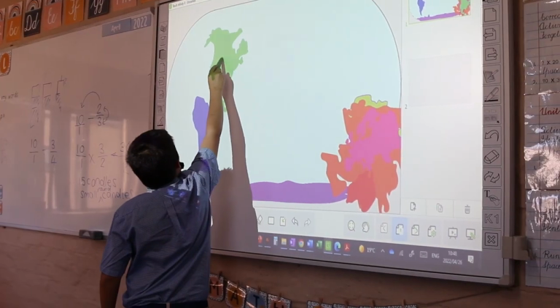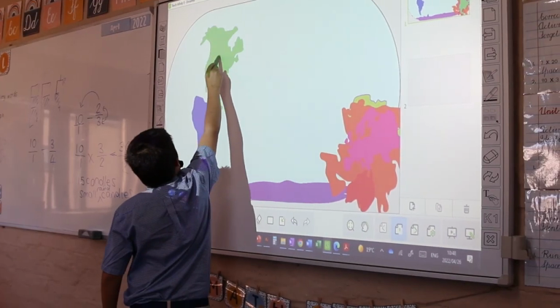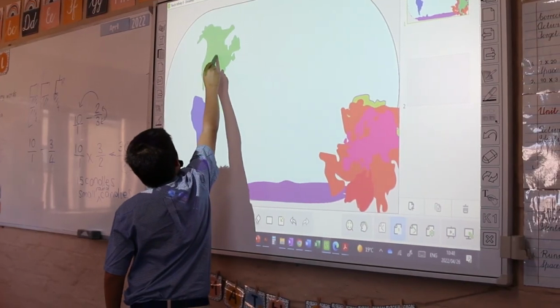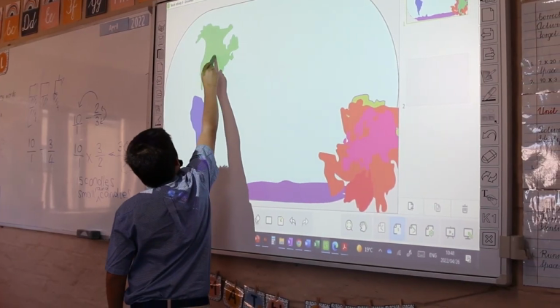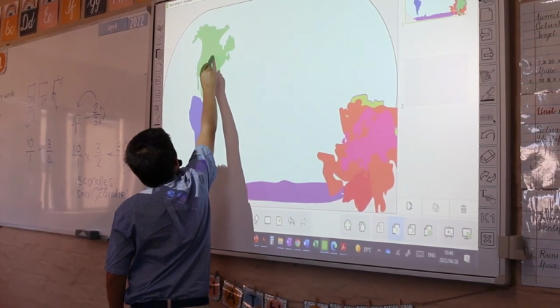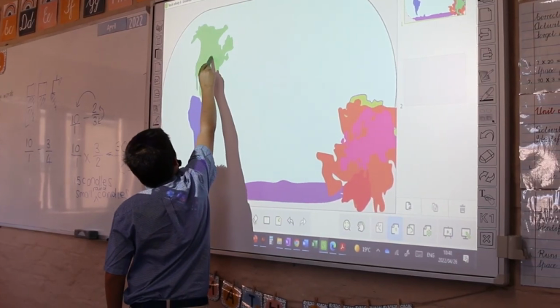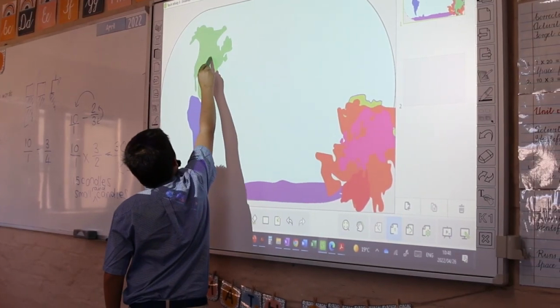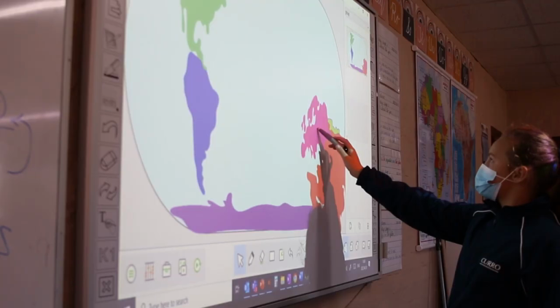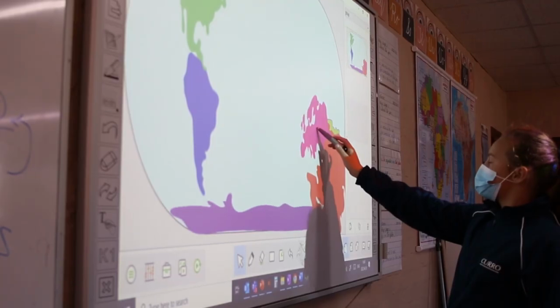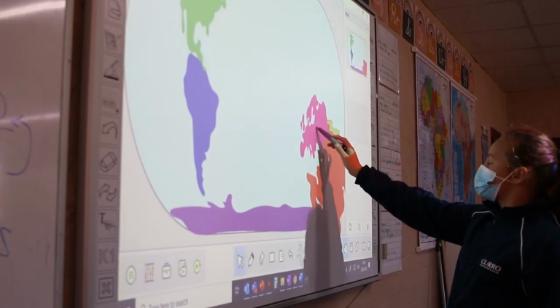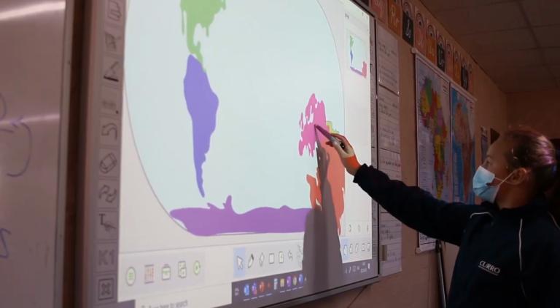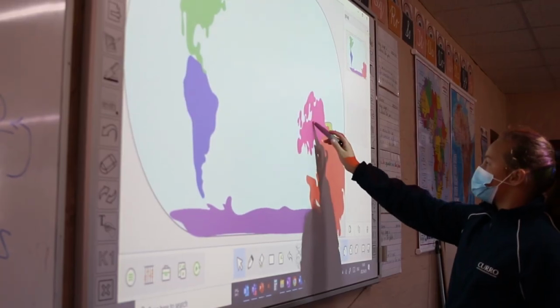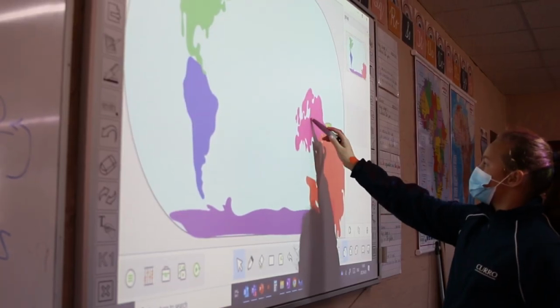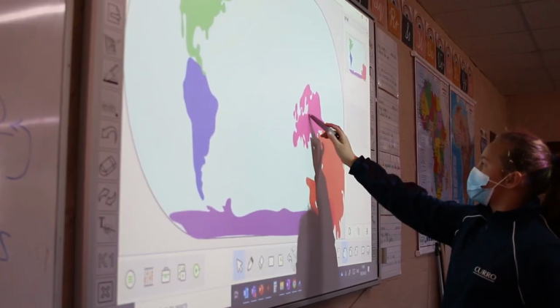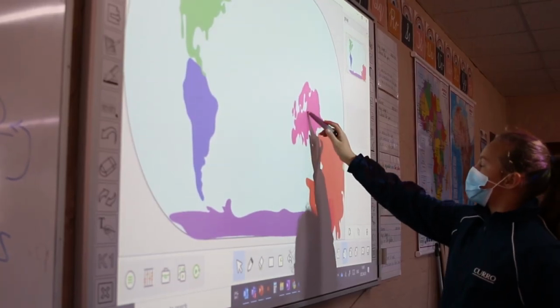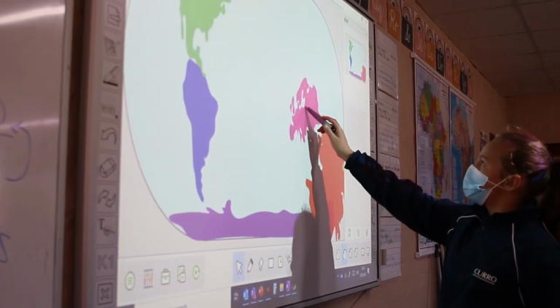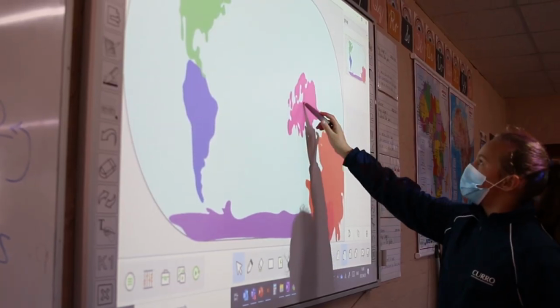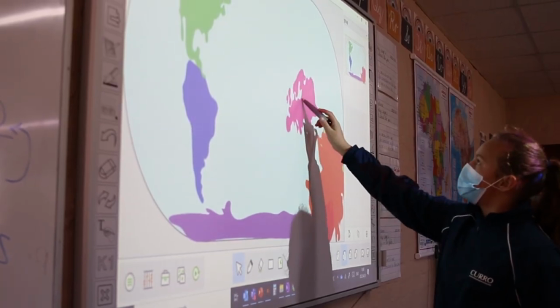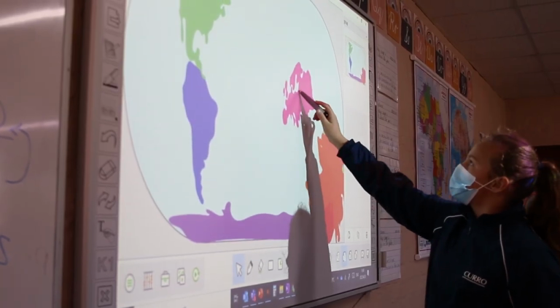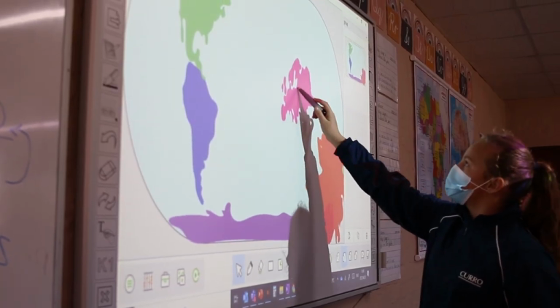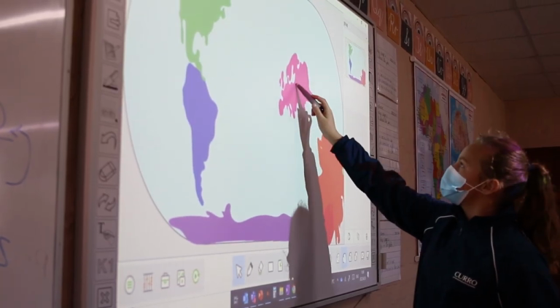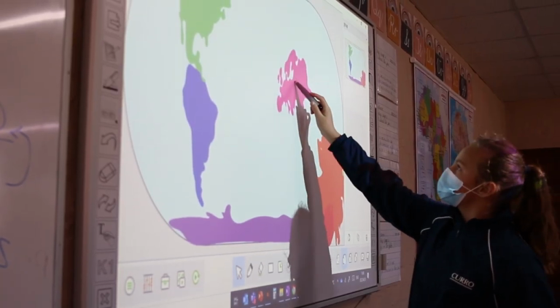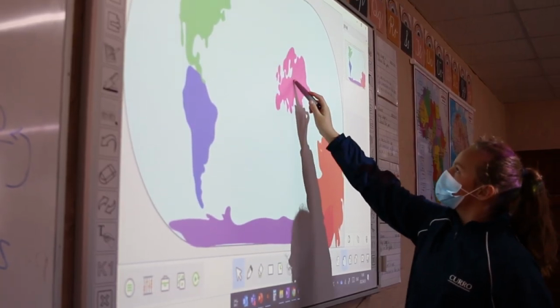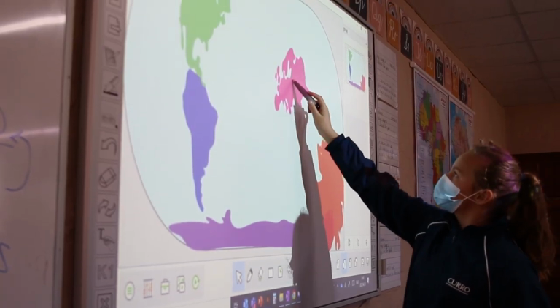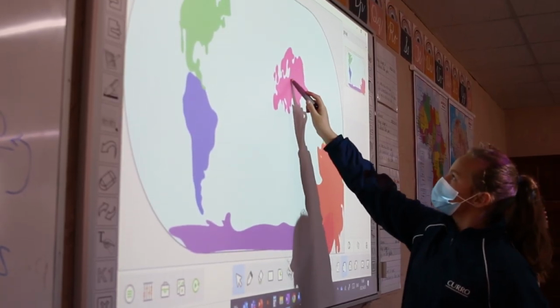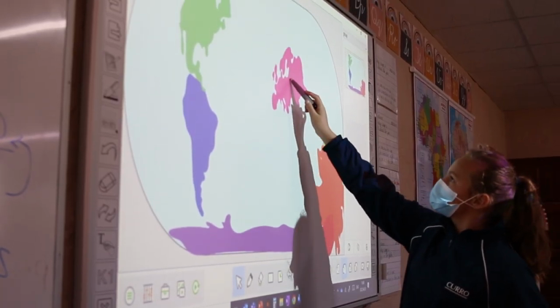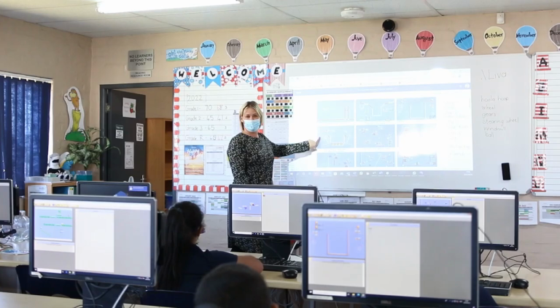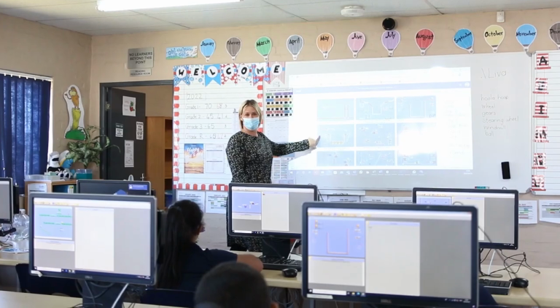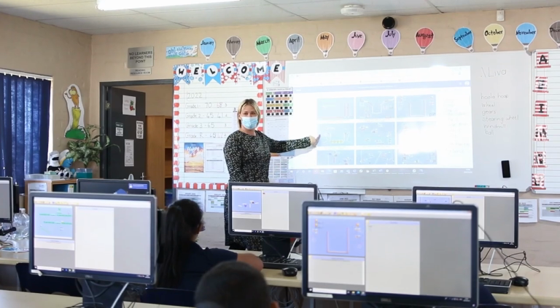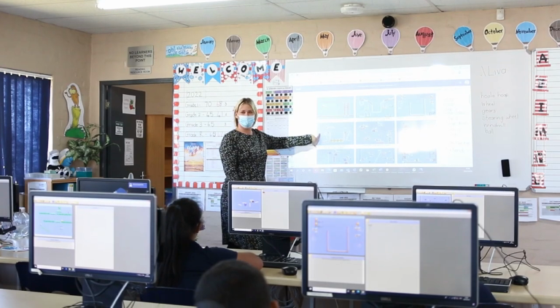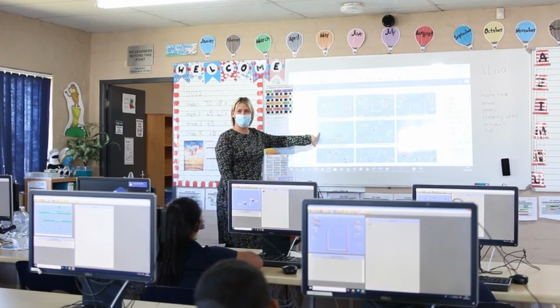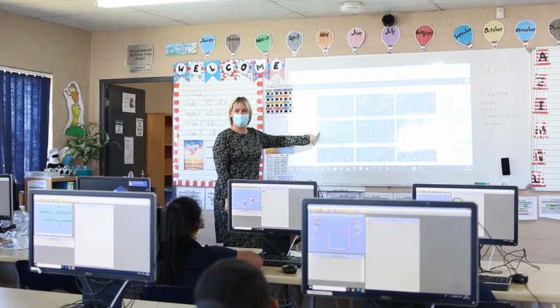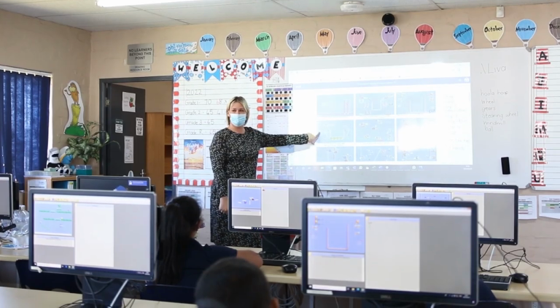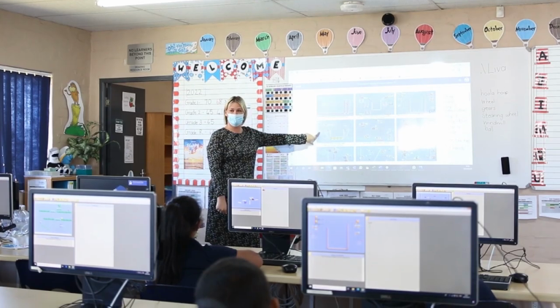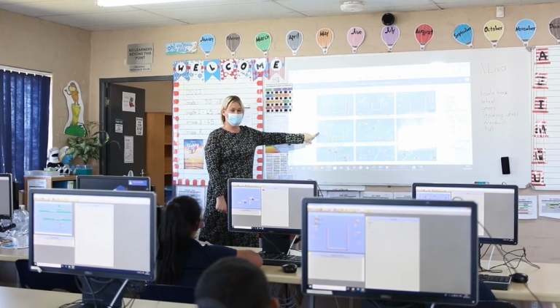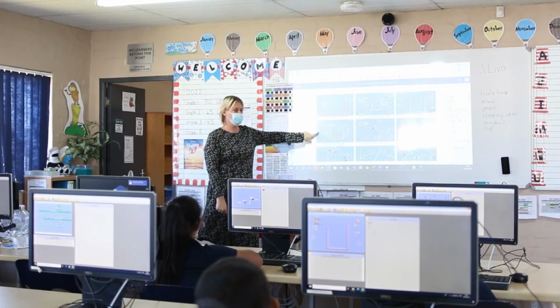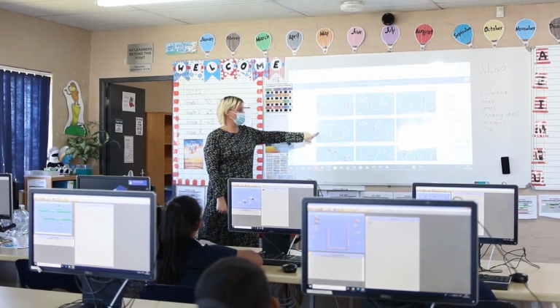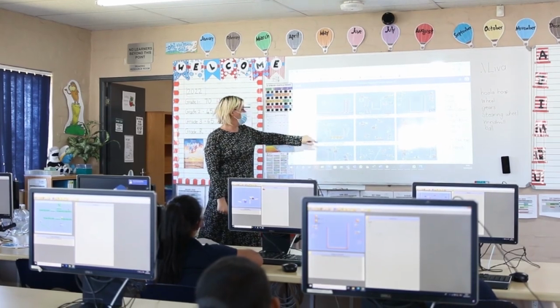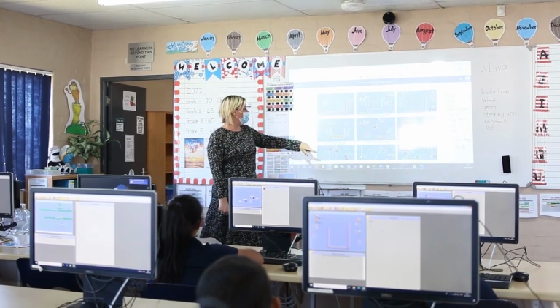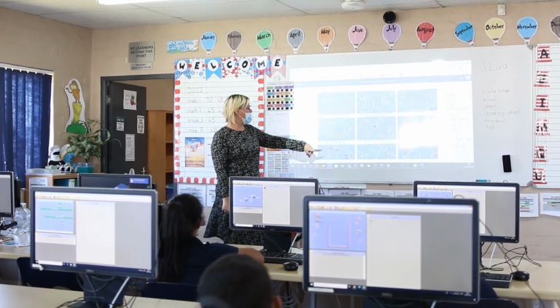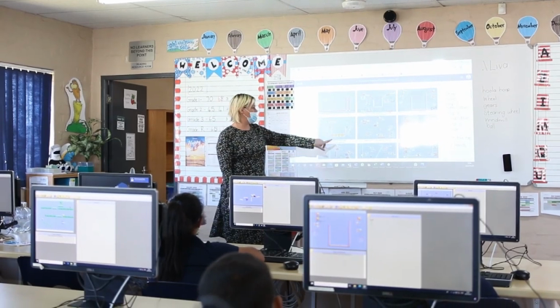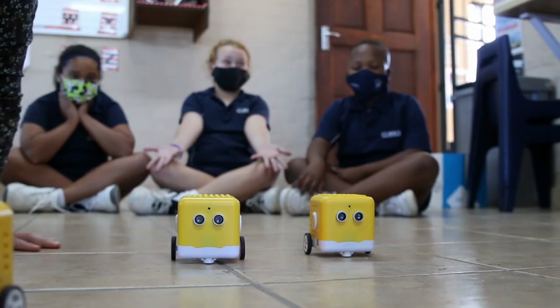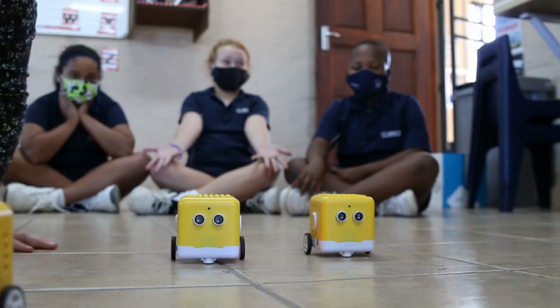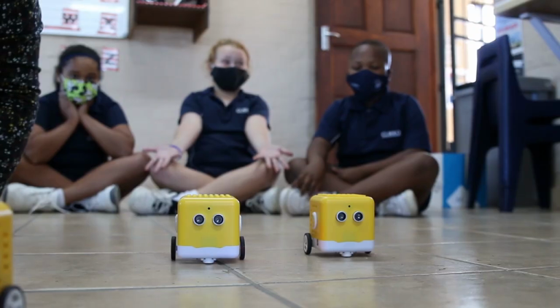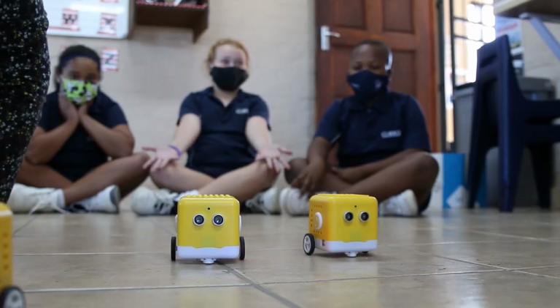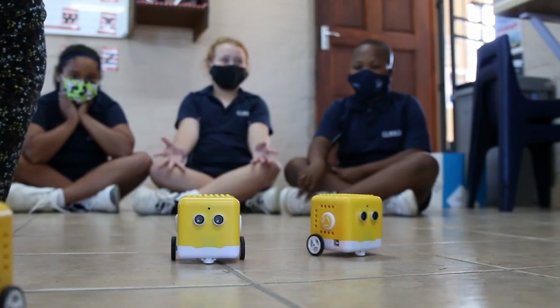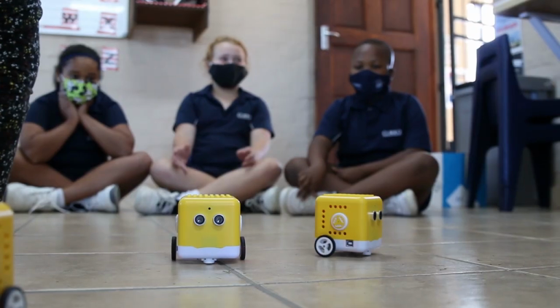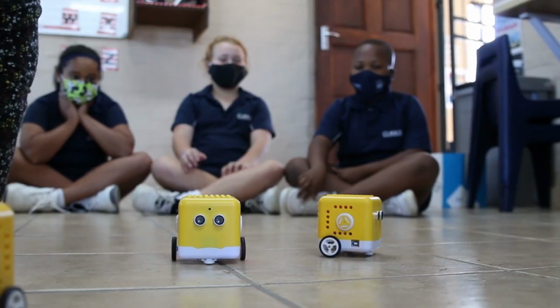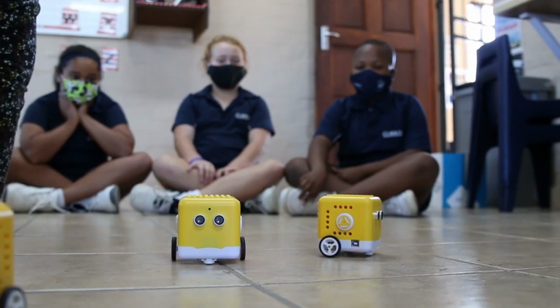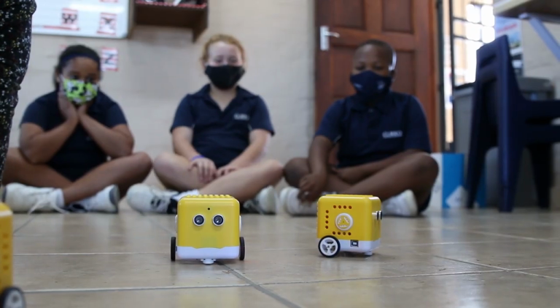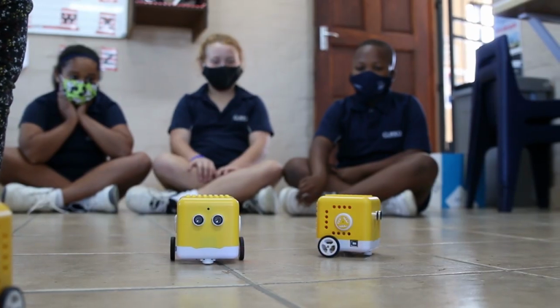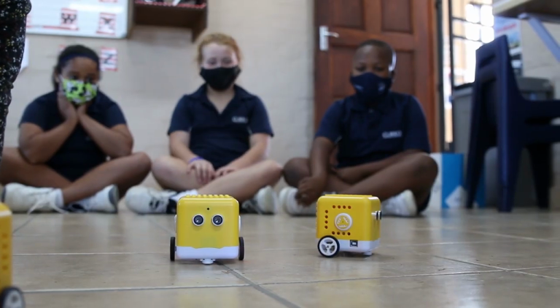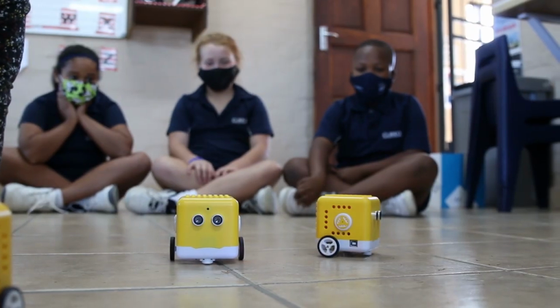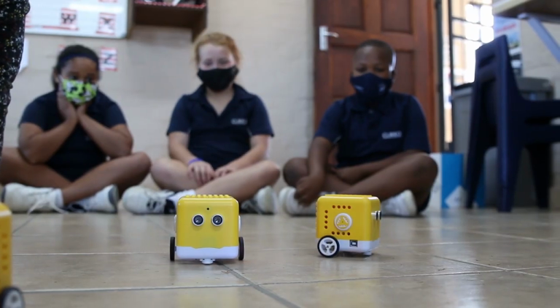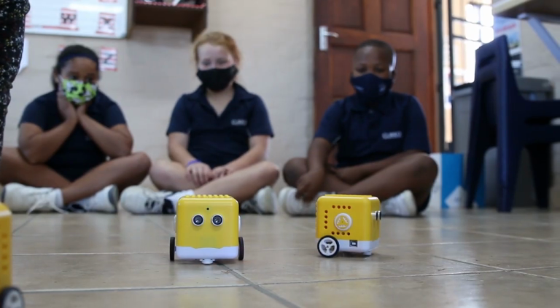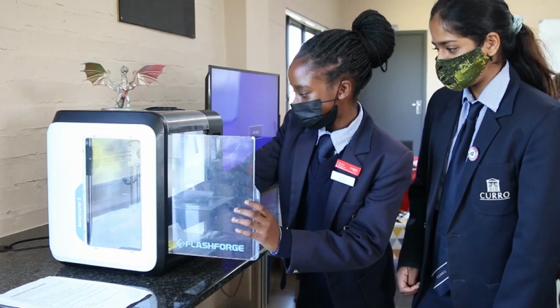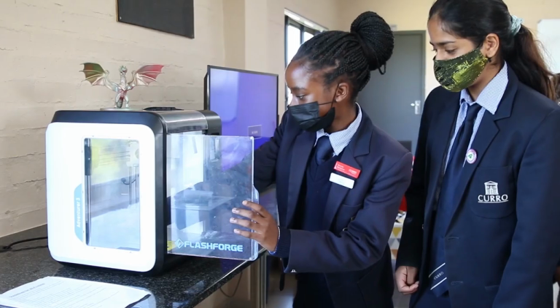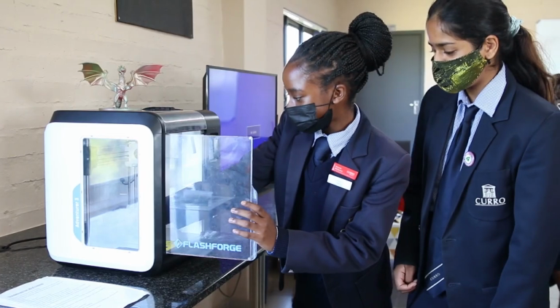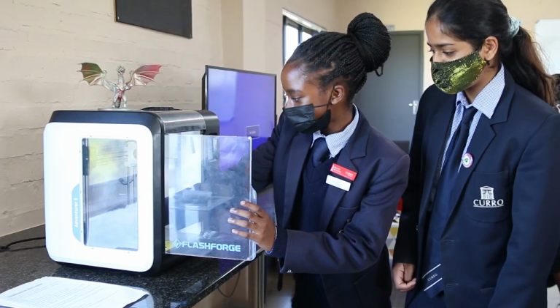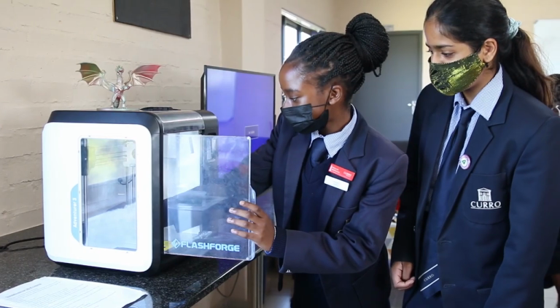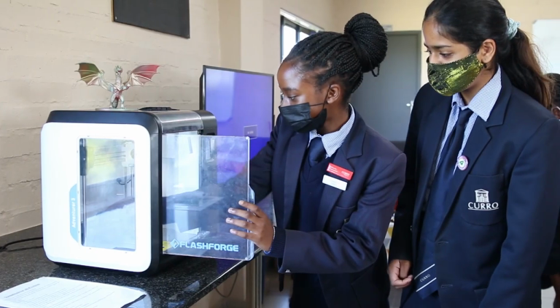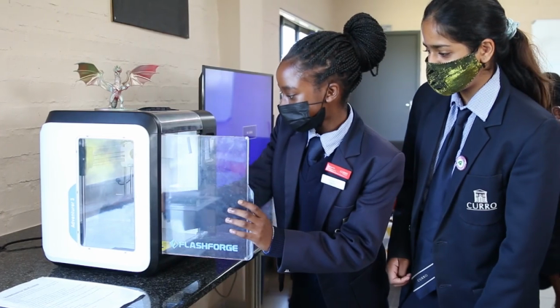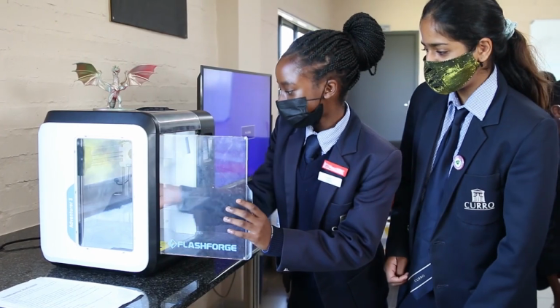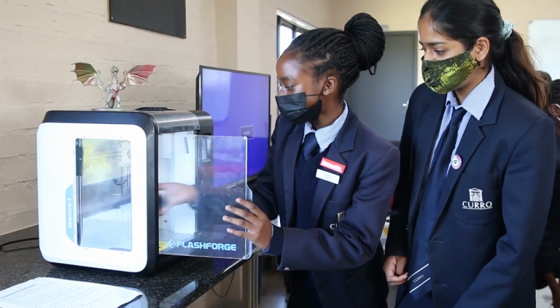Just some of our value-added programs include coding, robotics, 3D printing and laser cutting.